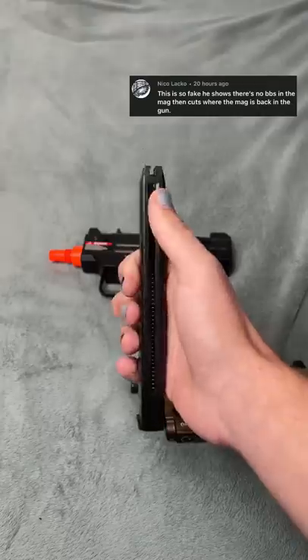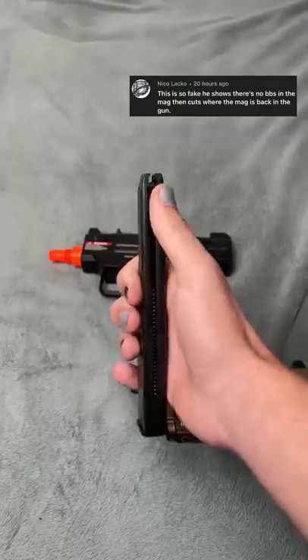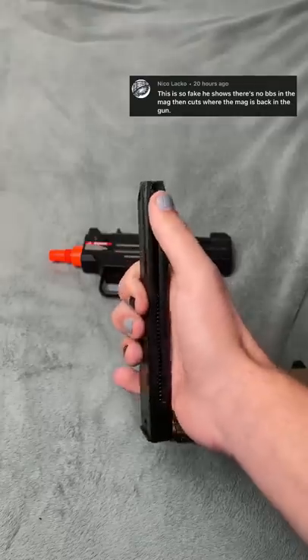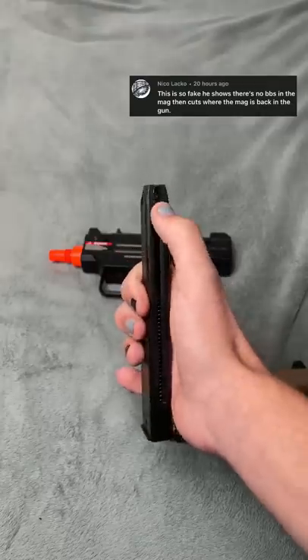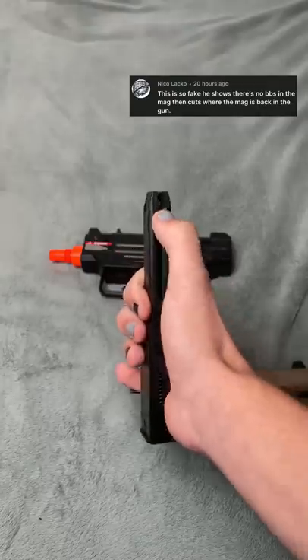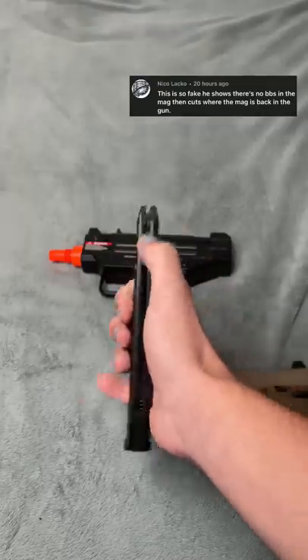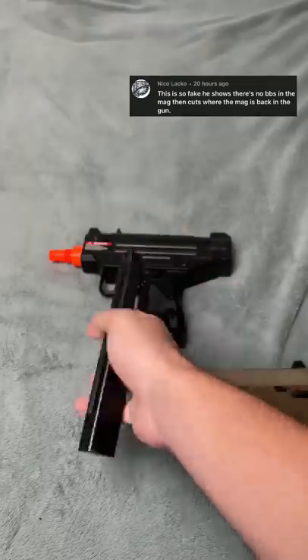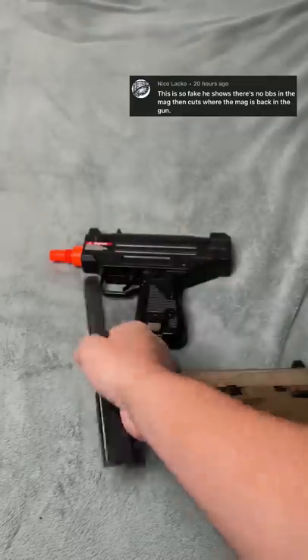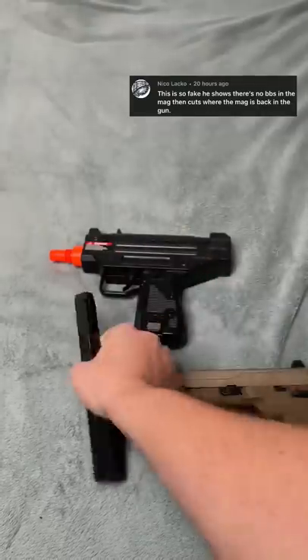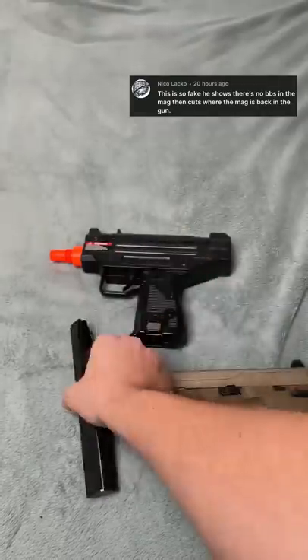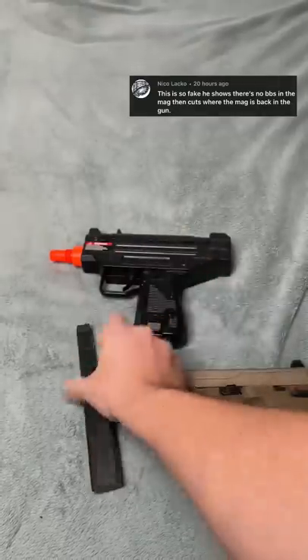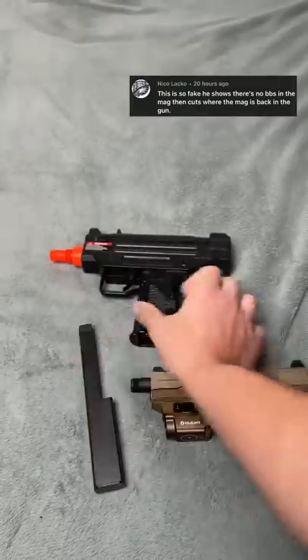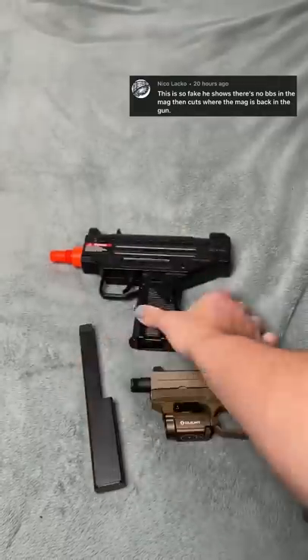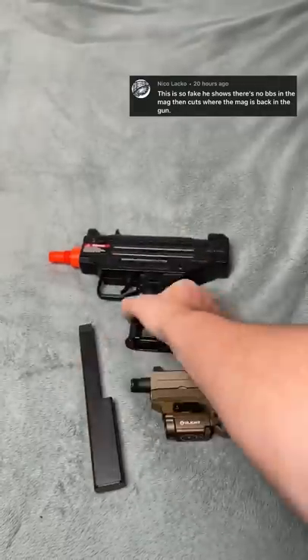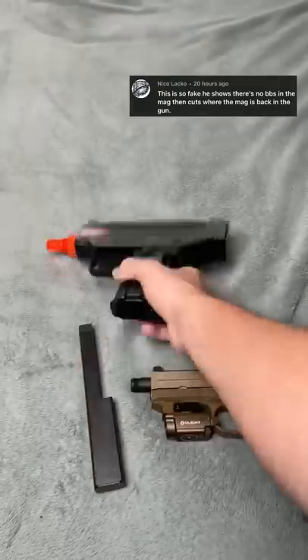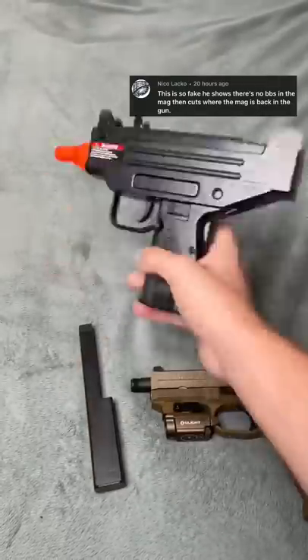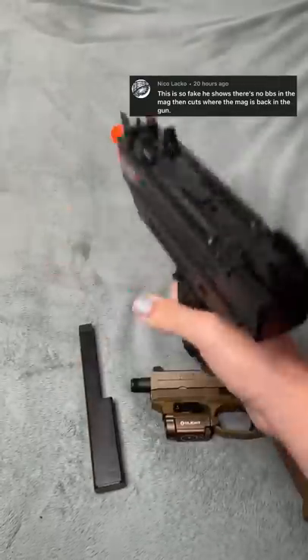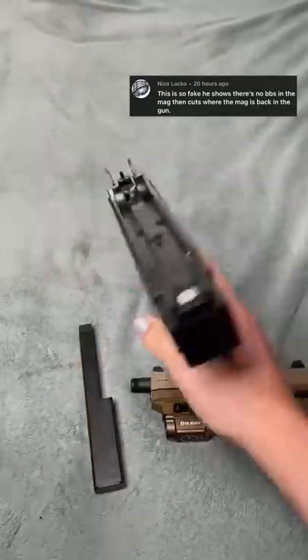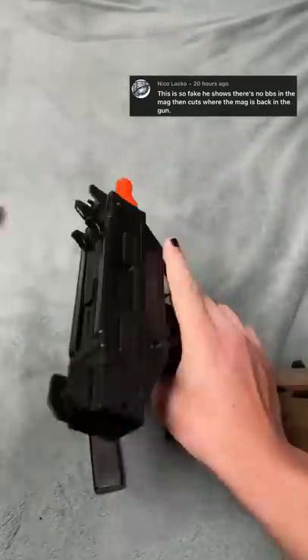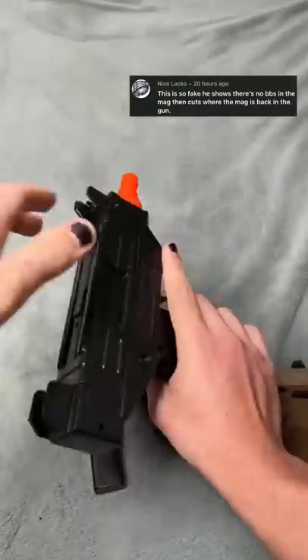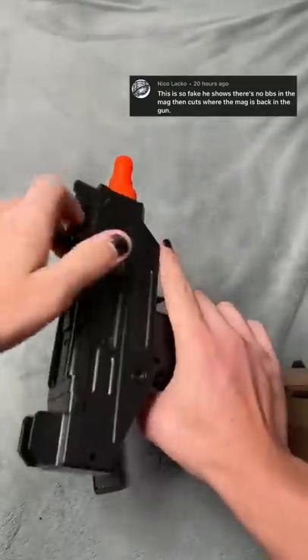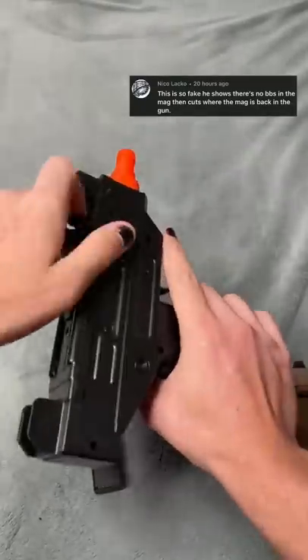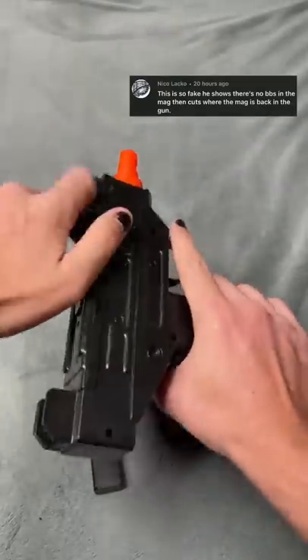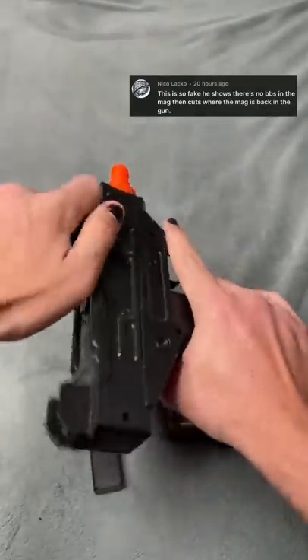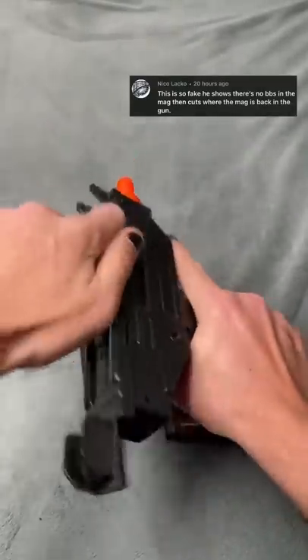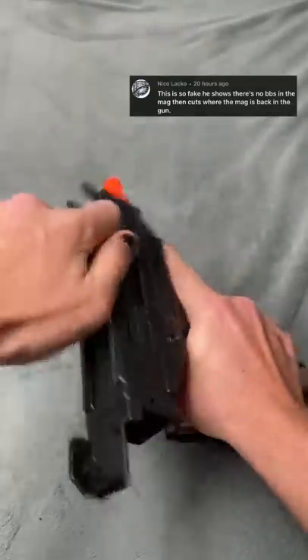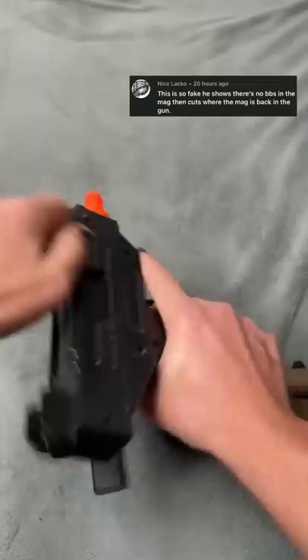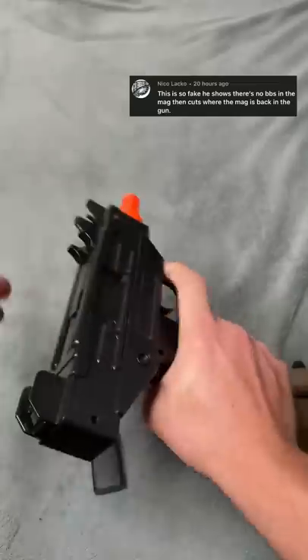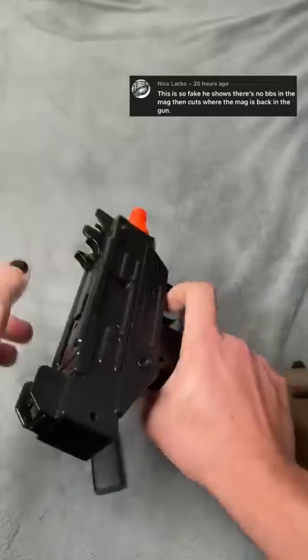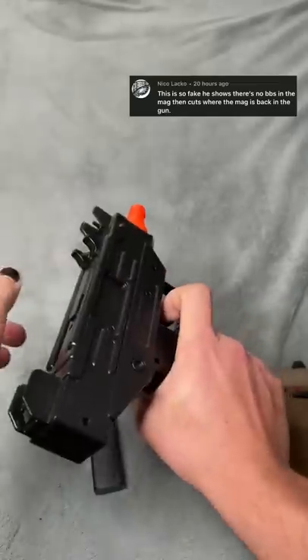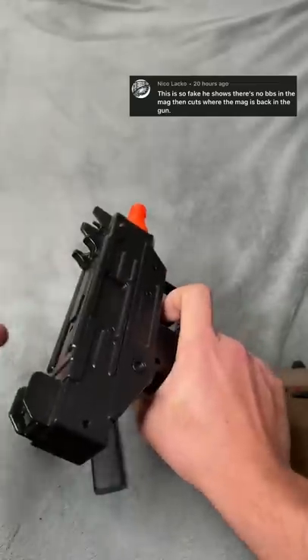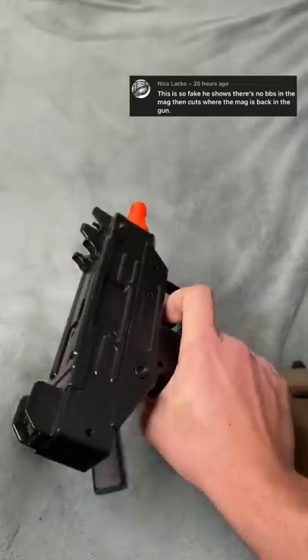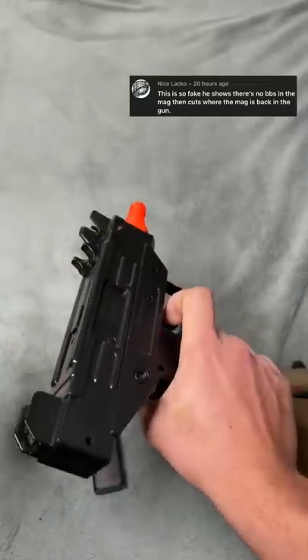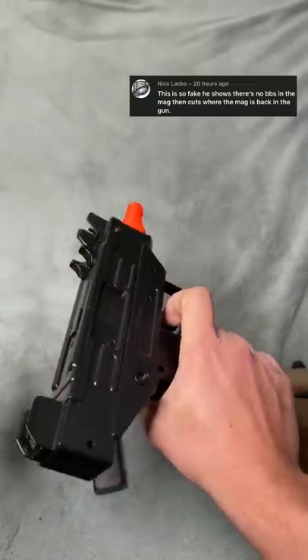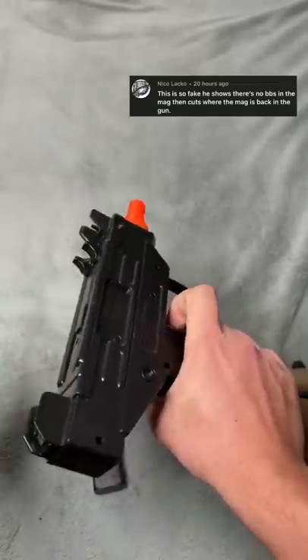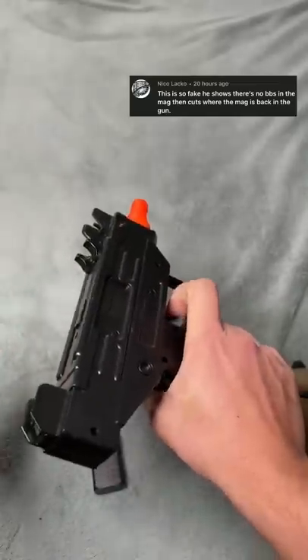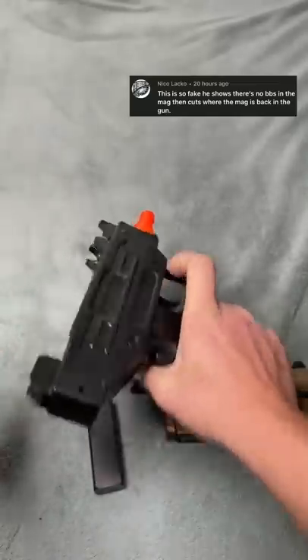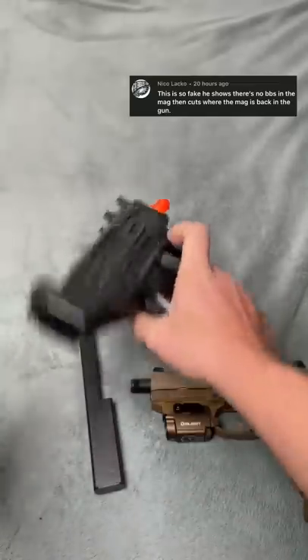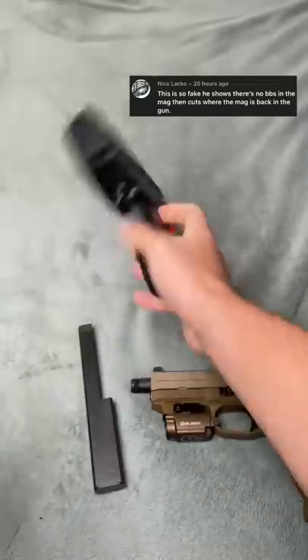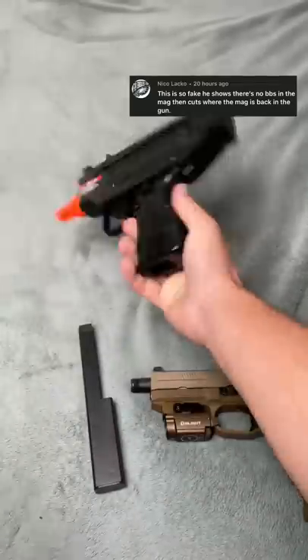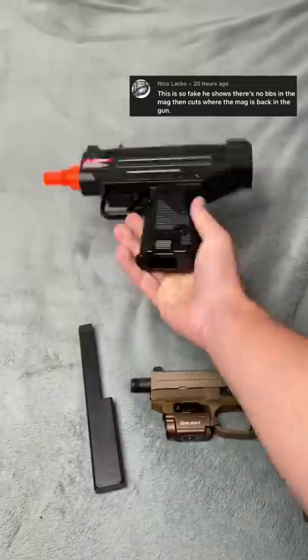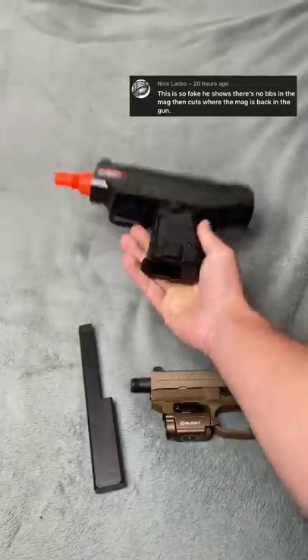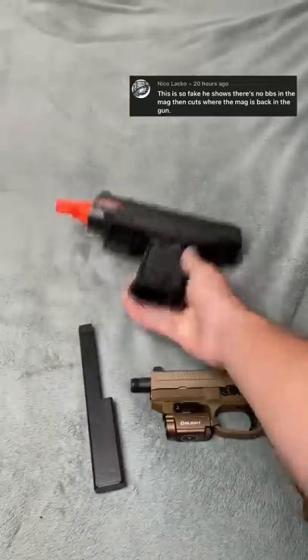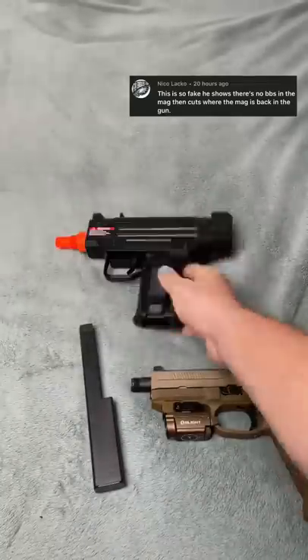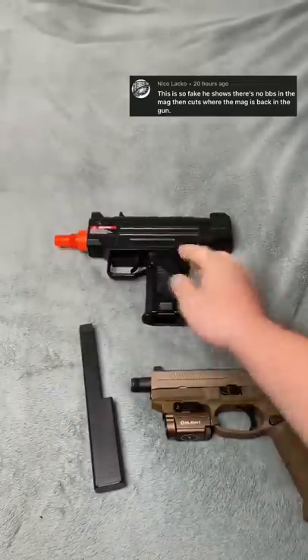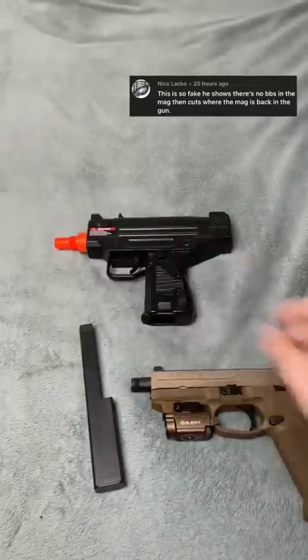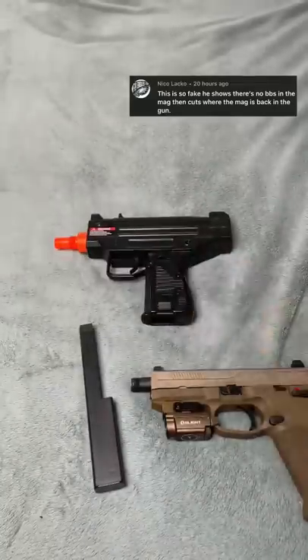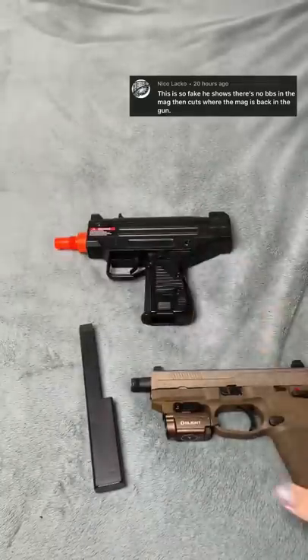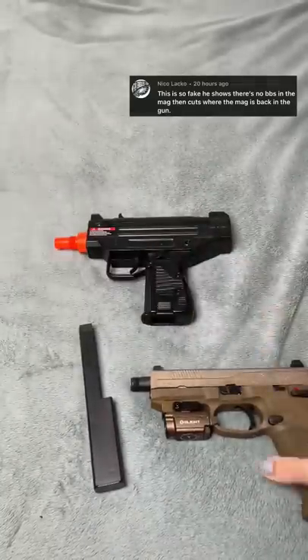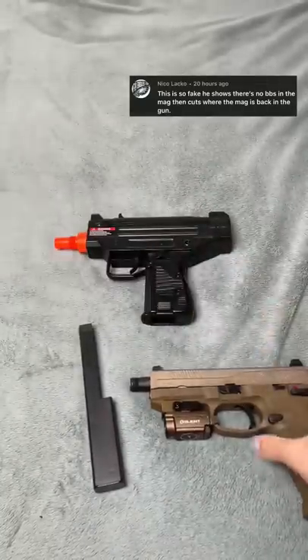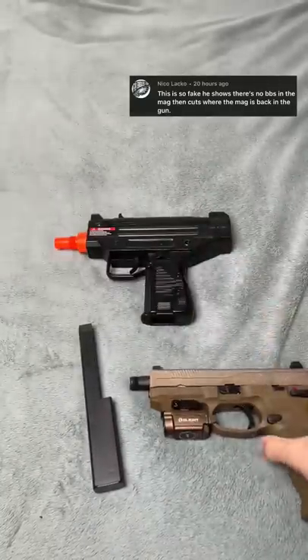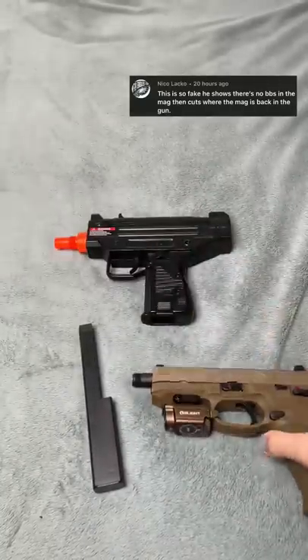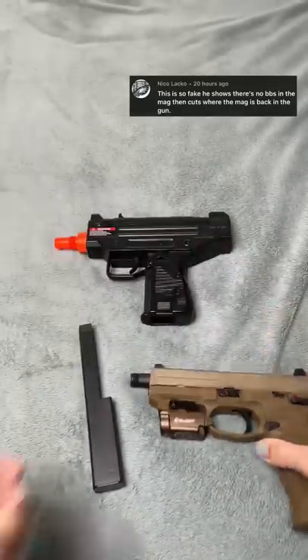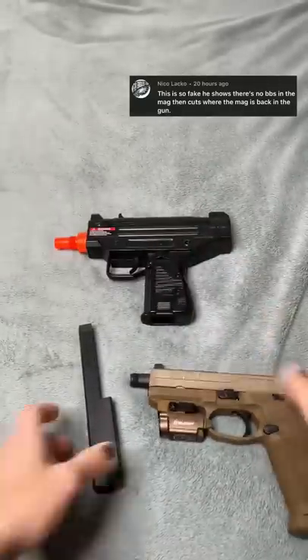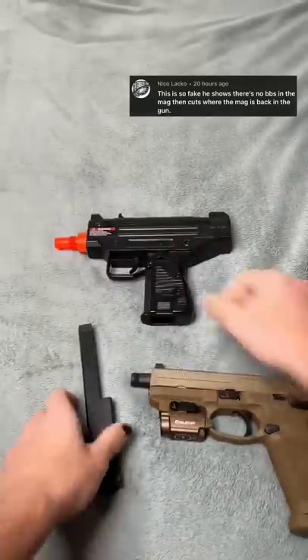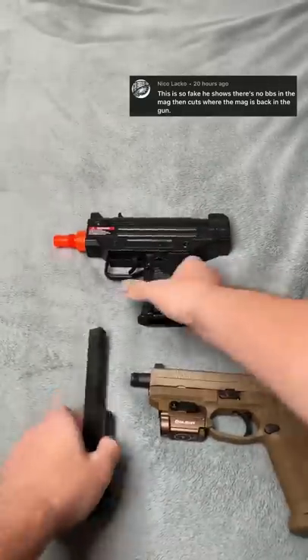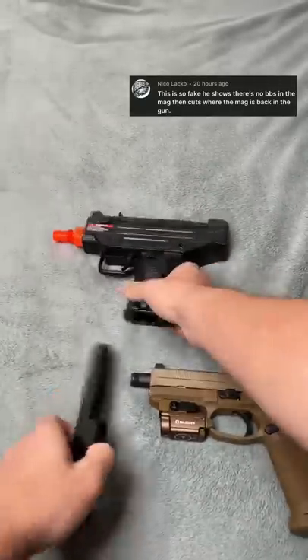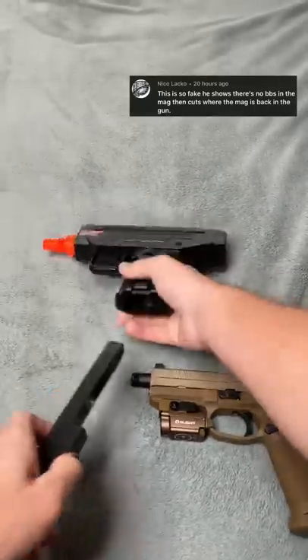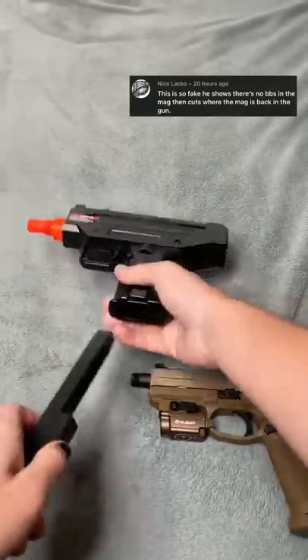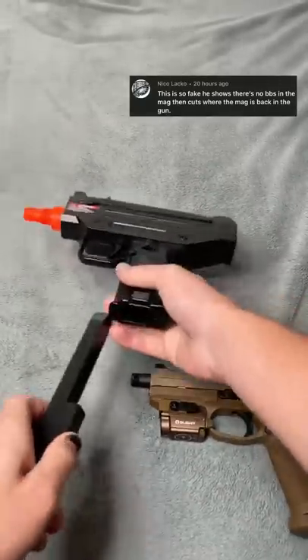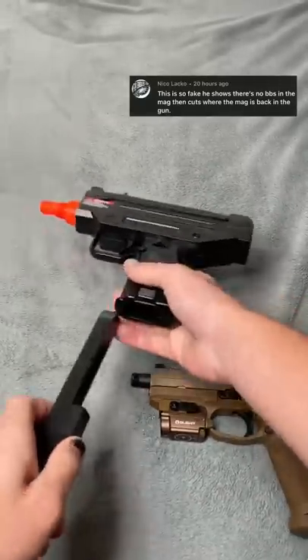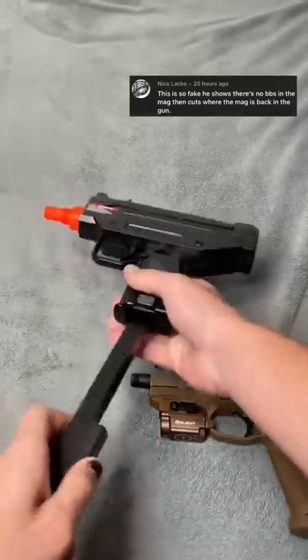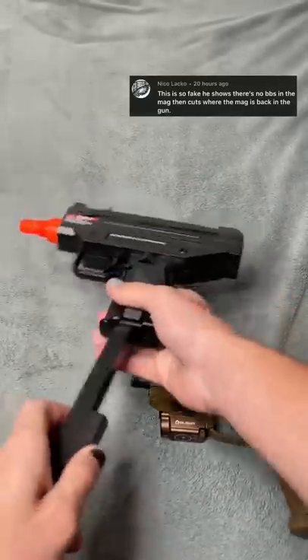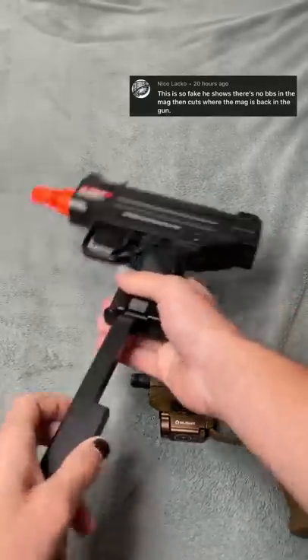There's no BBs in this mag, there's no BBs in this chamber — I'll shoot real quick. Yep, nothing in there, and yeah, we're gonna see if we can do this.